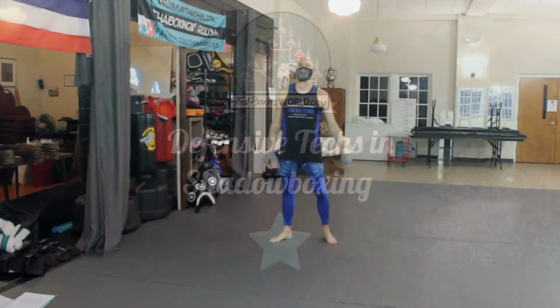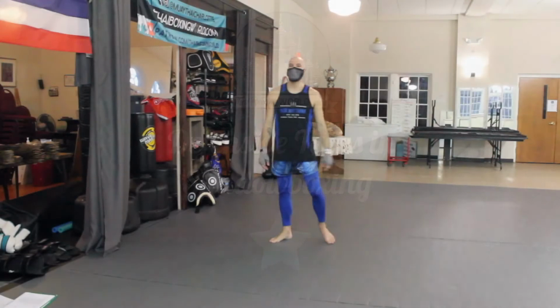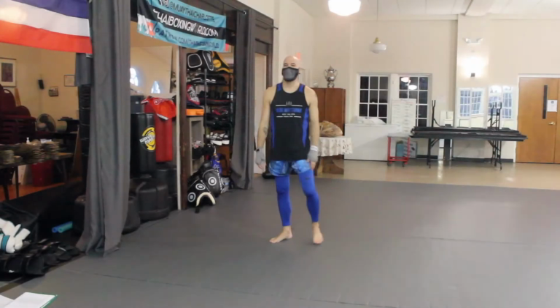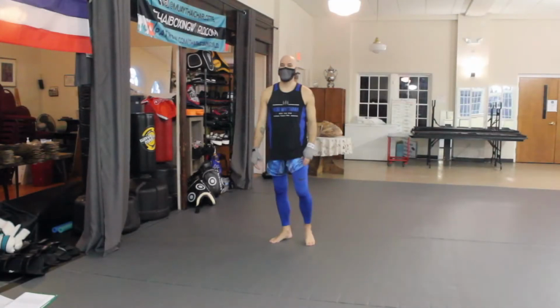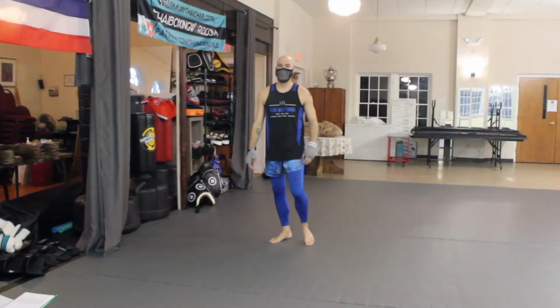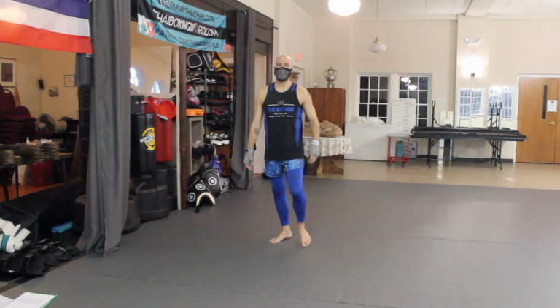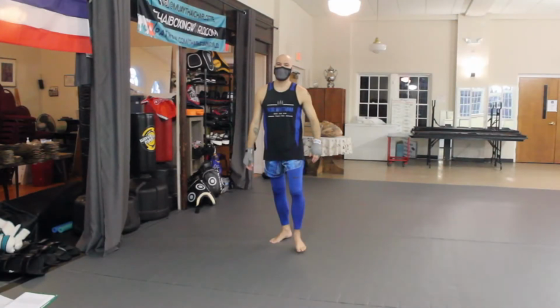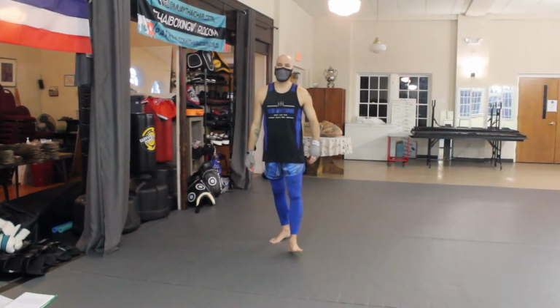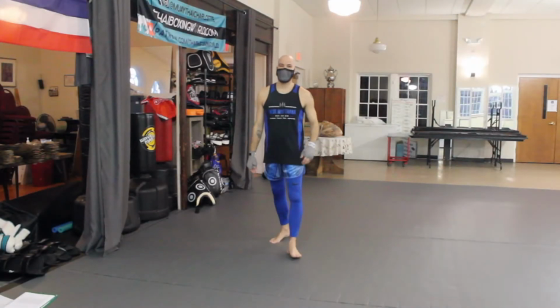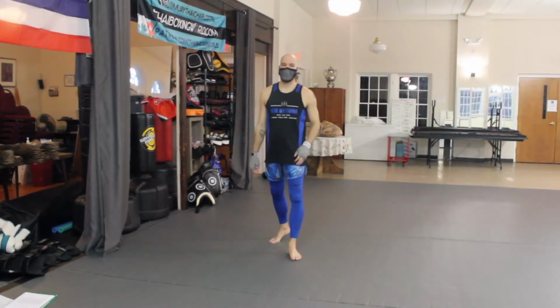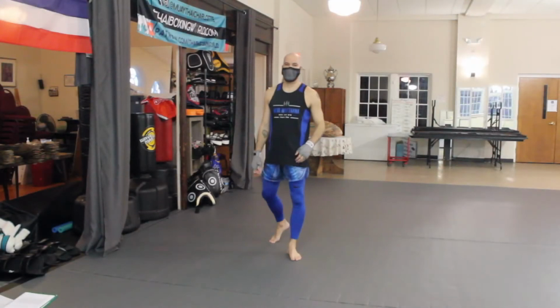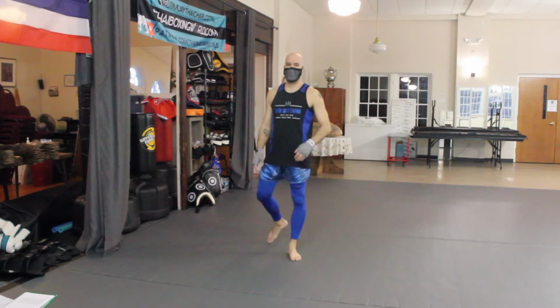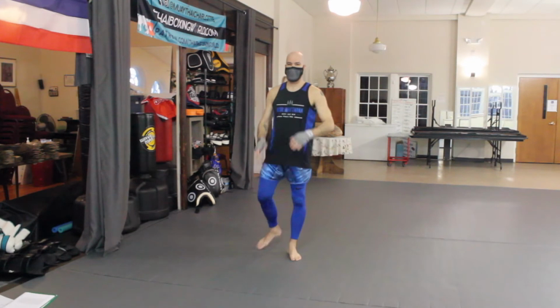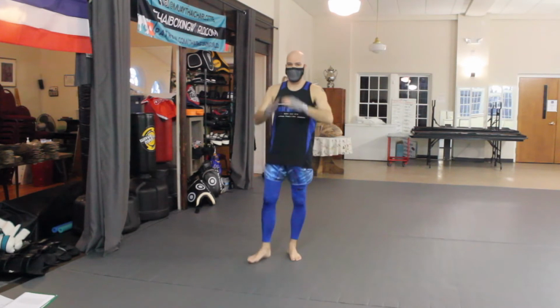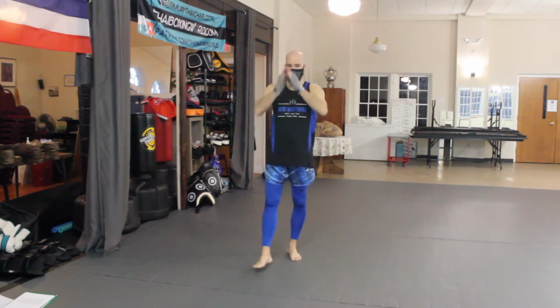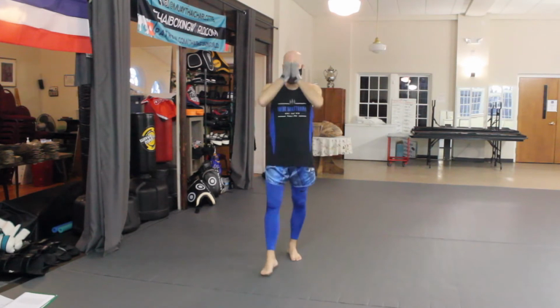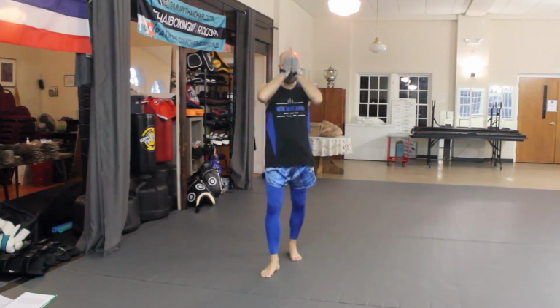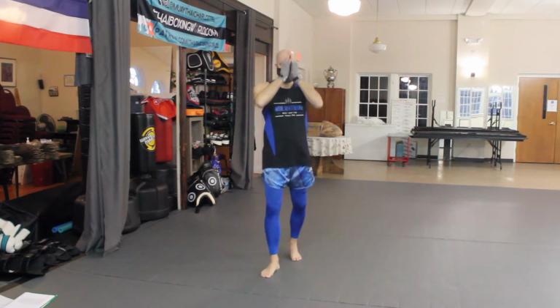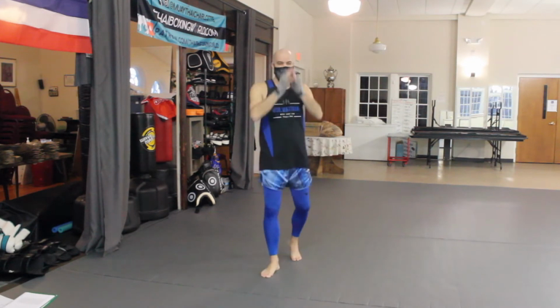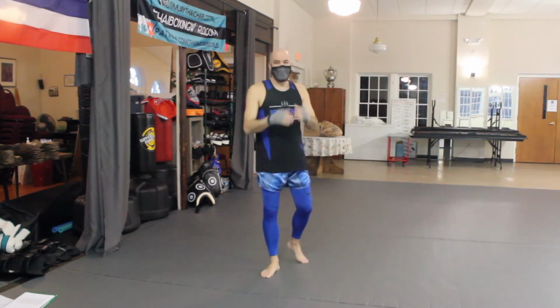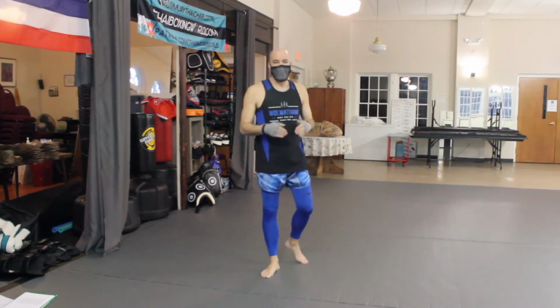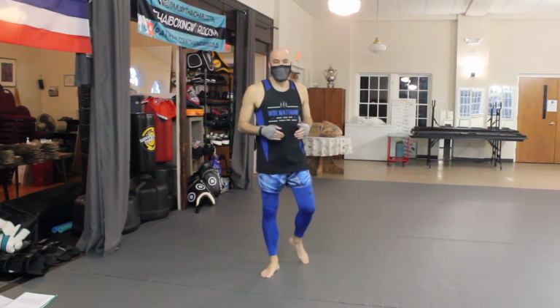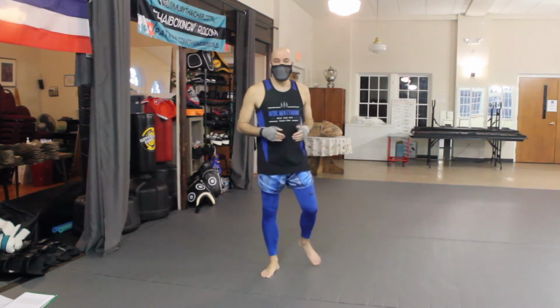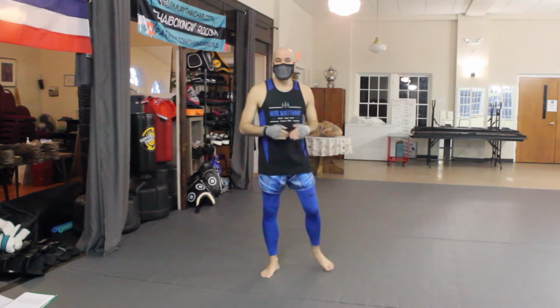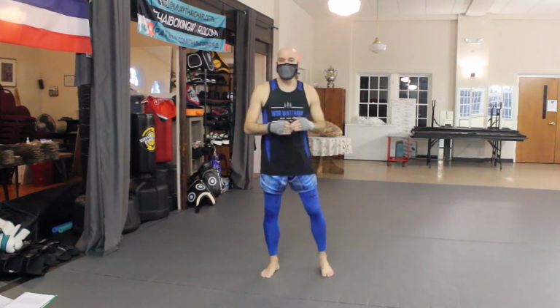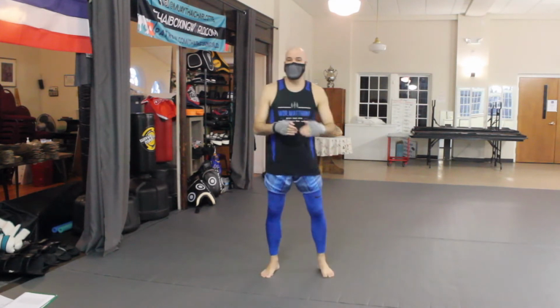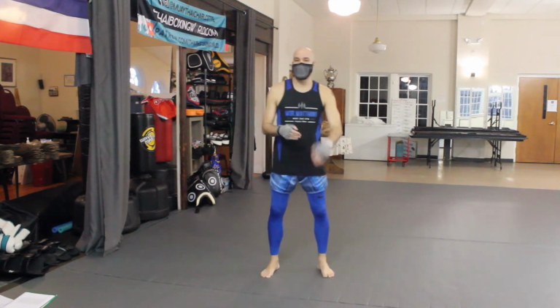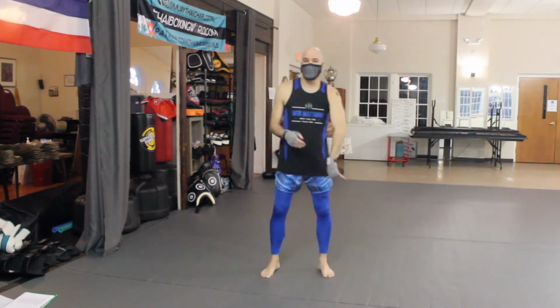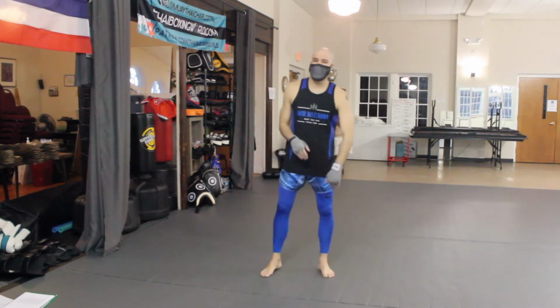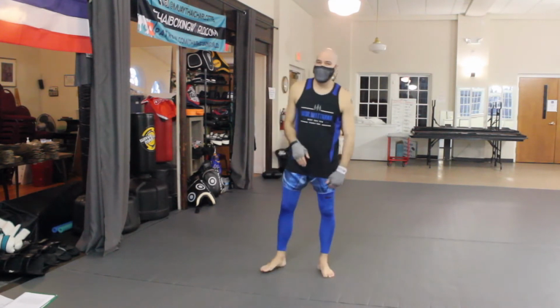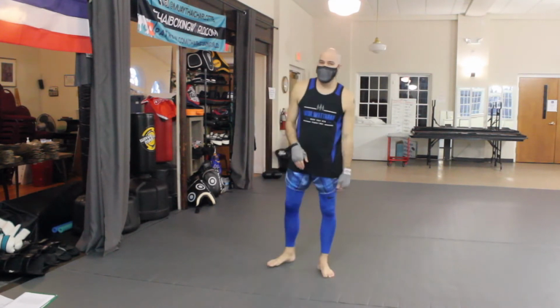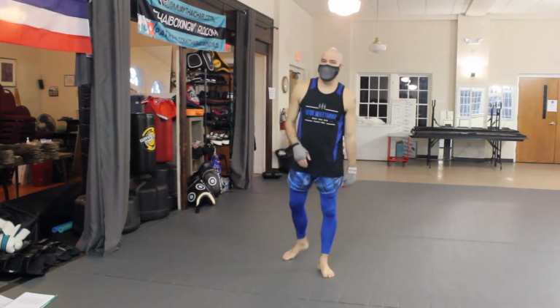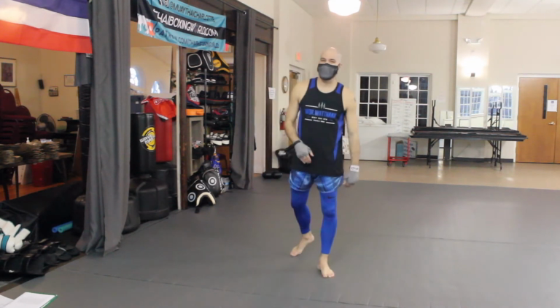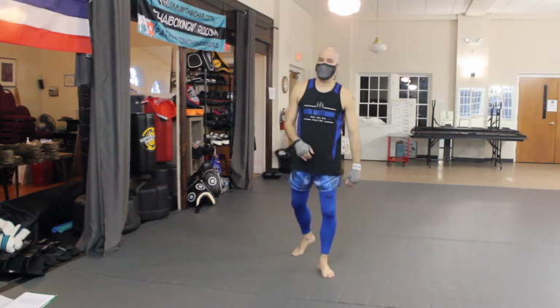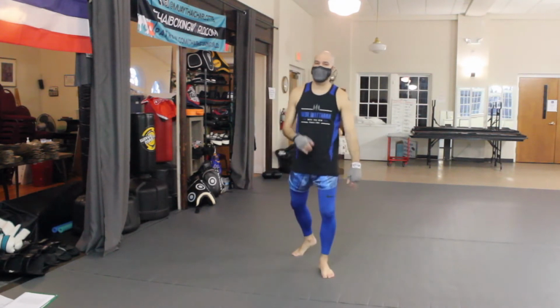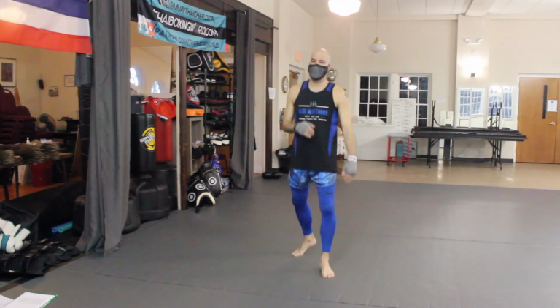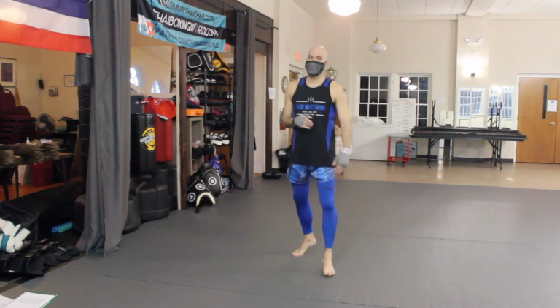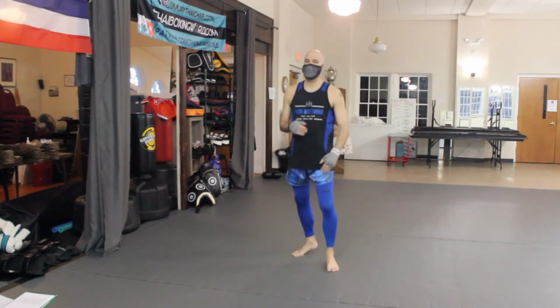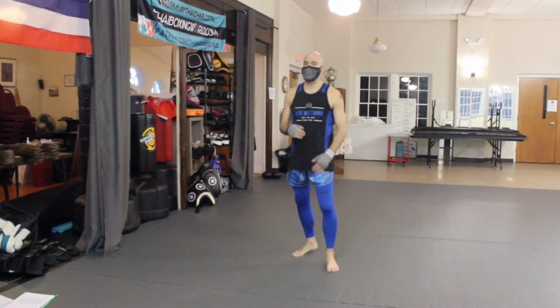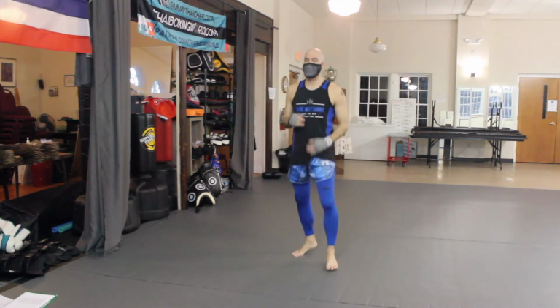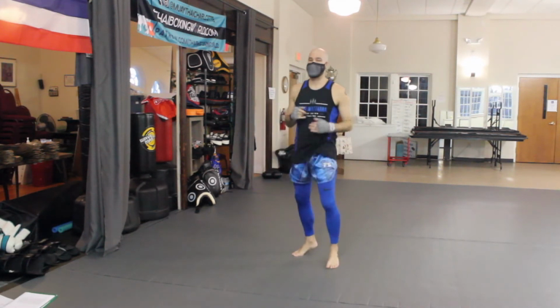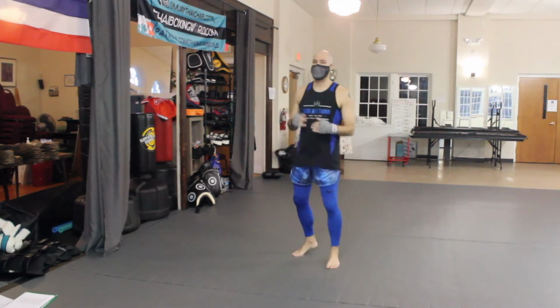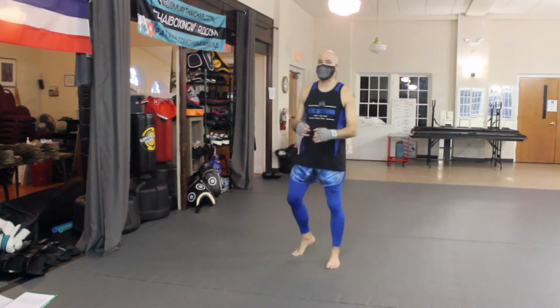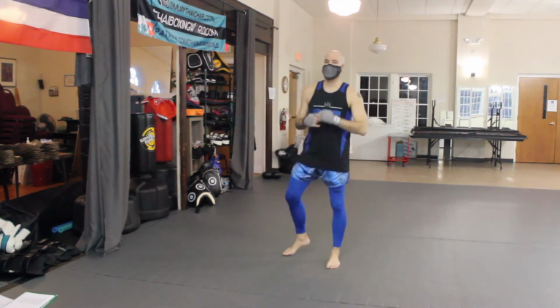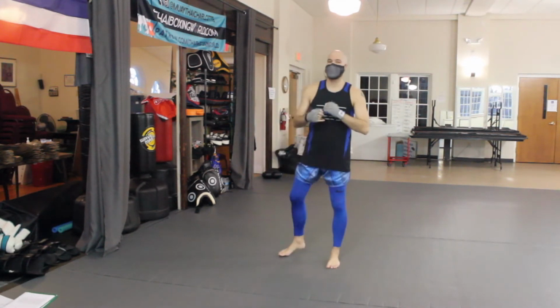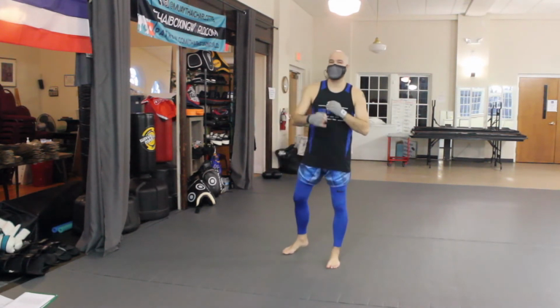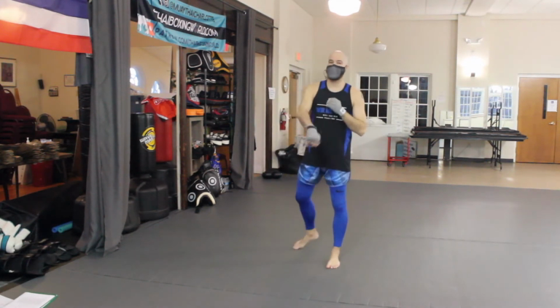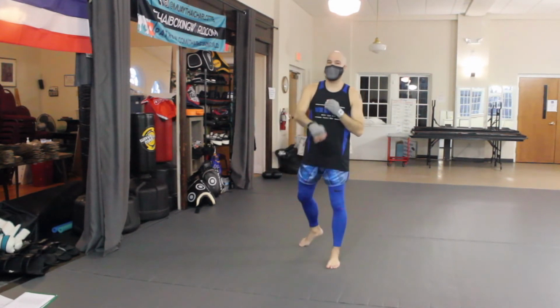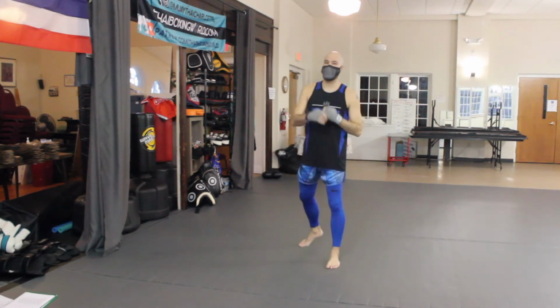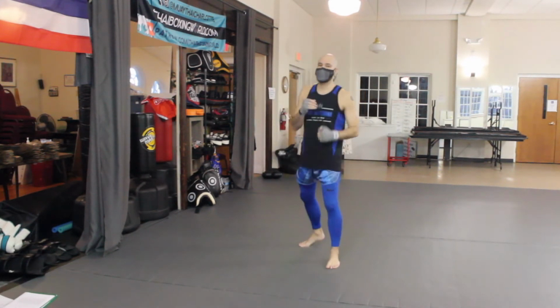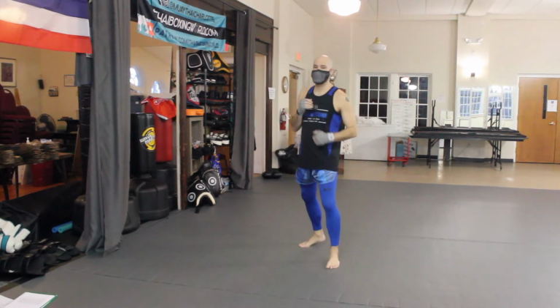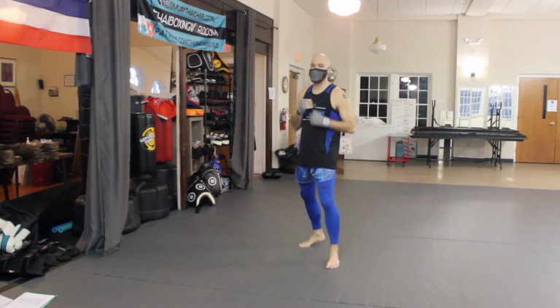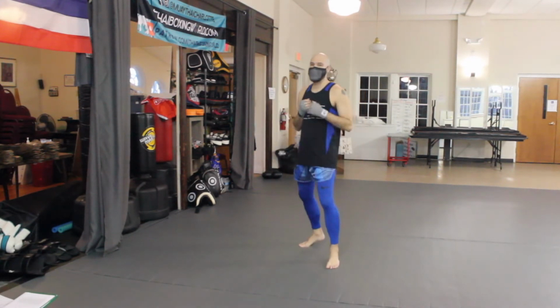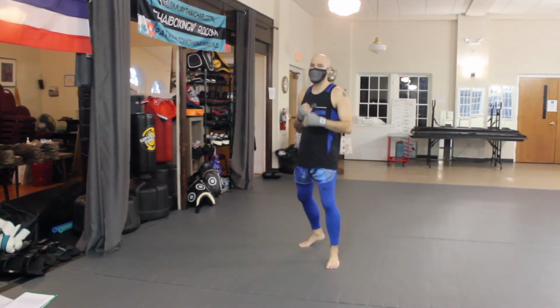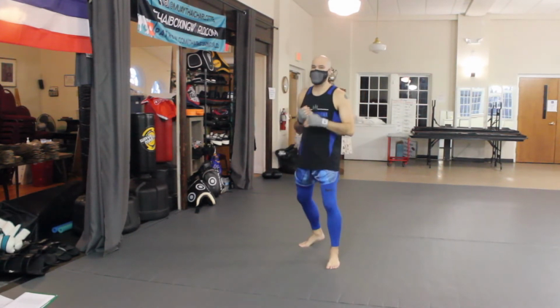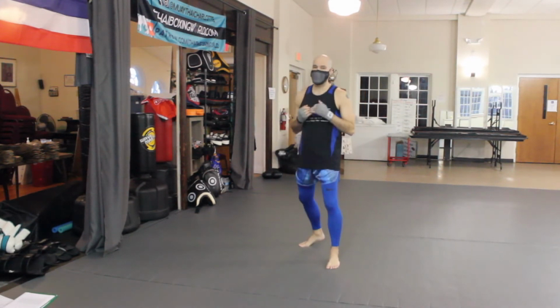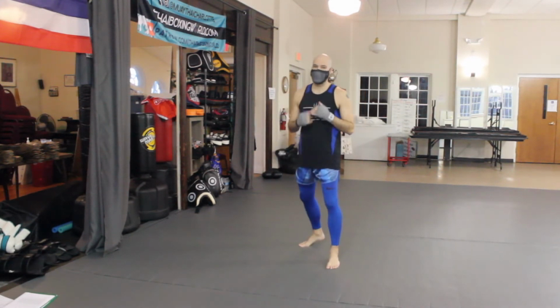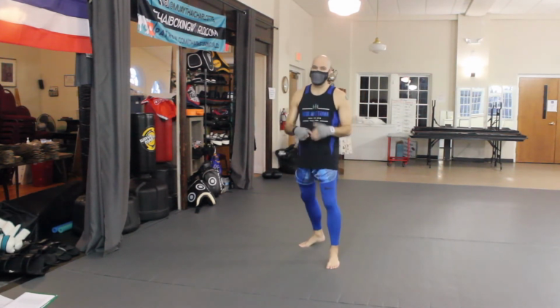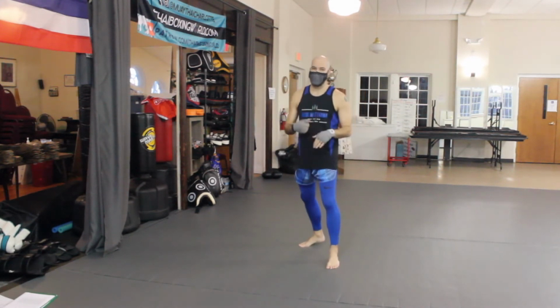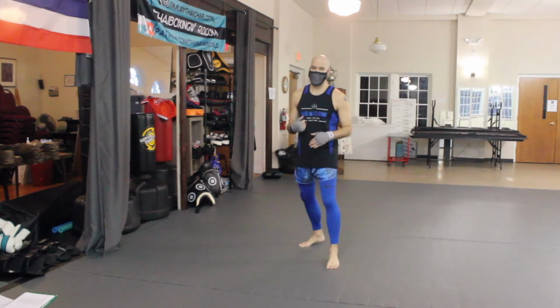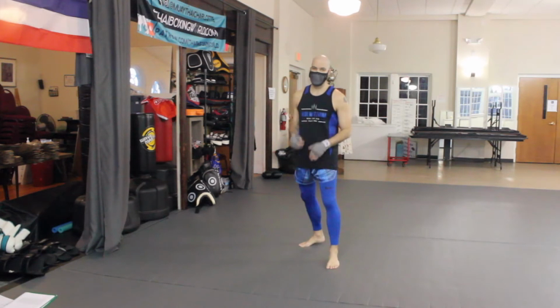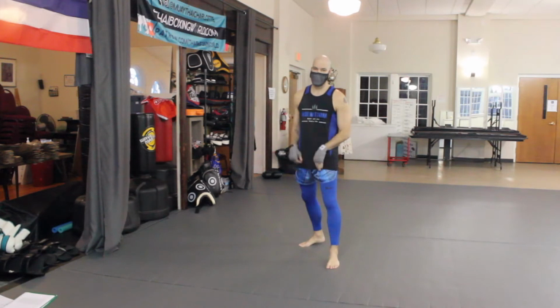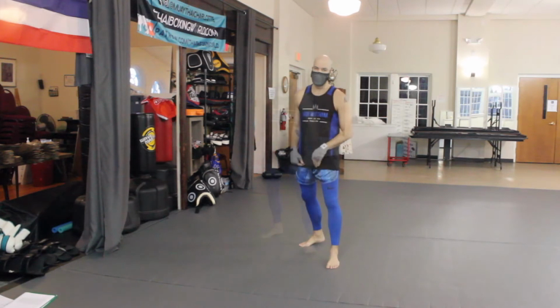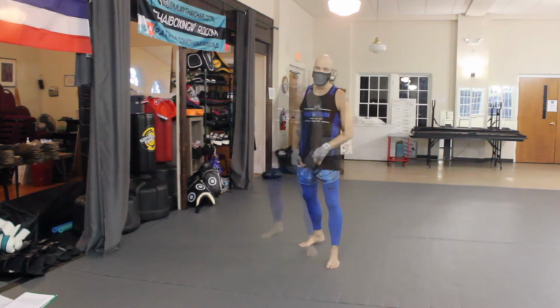Hey guys, what's up? It's Skip. We're gonna work today on shadow boxing. We're gonna do a little shadow boxing routine and we're gonna work some defensive techniques into that.